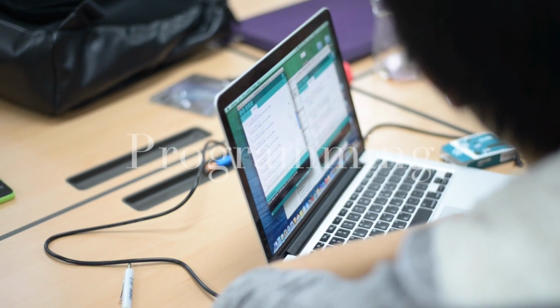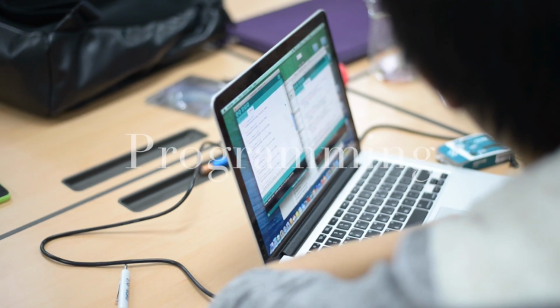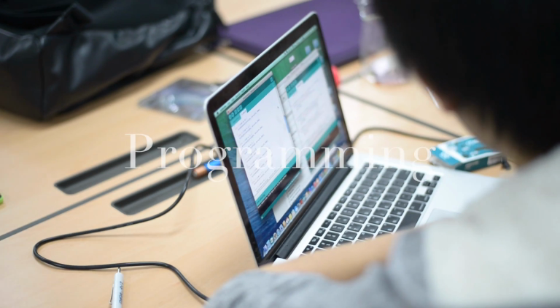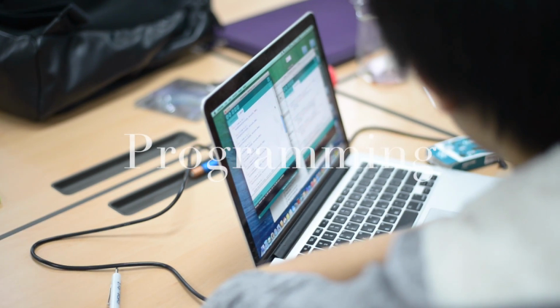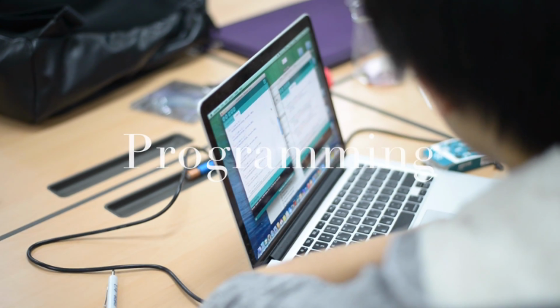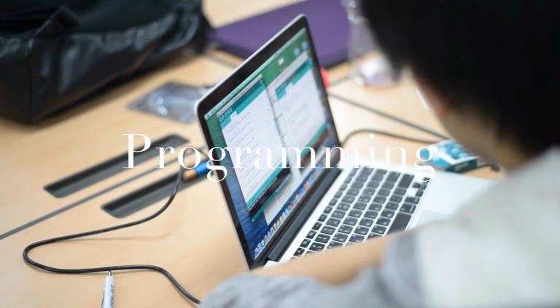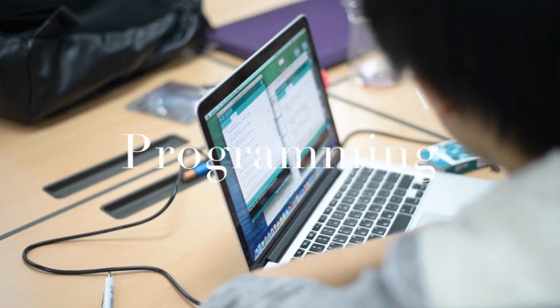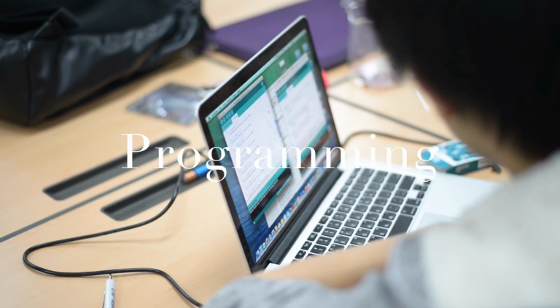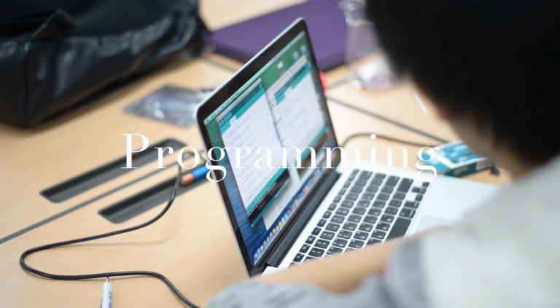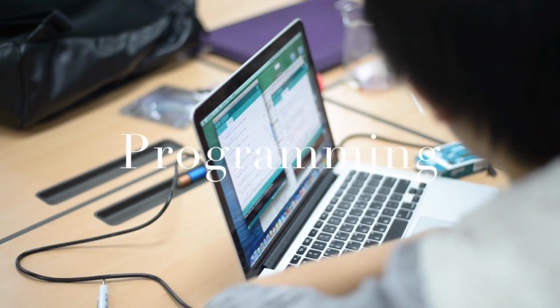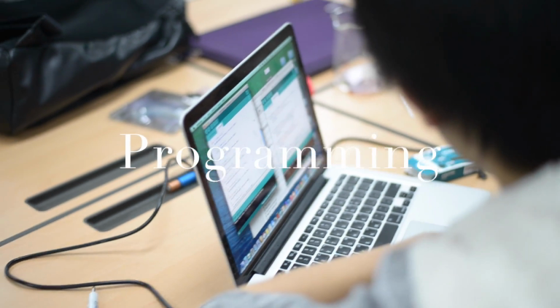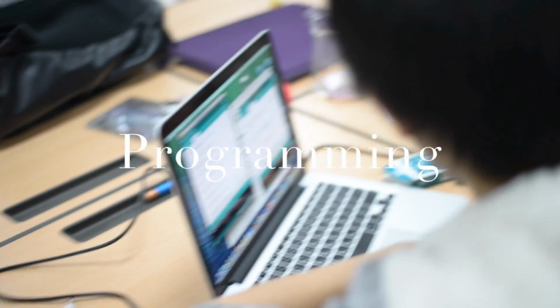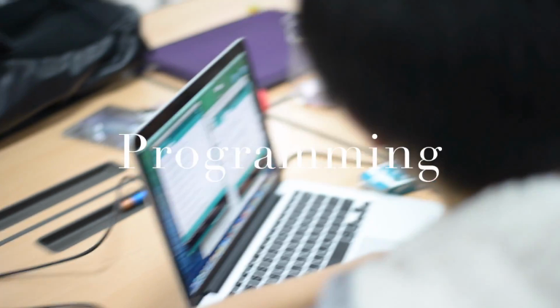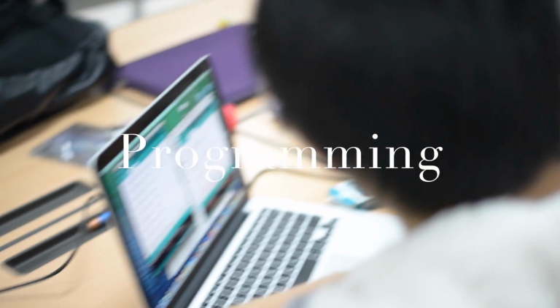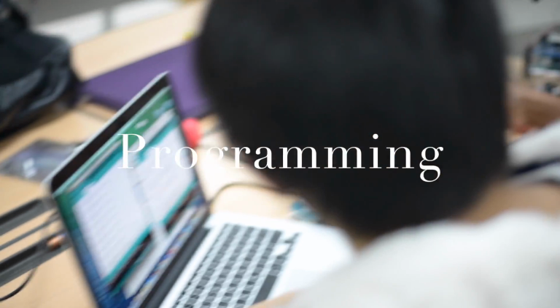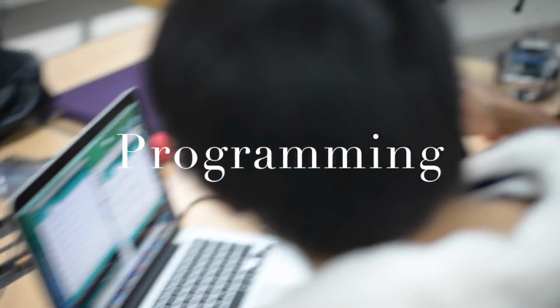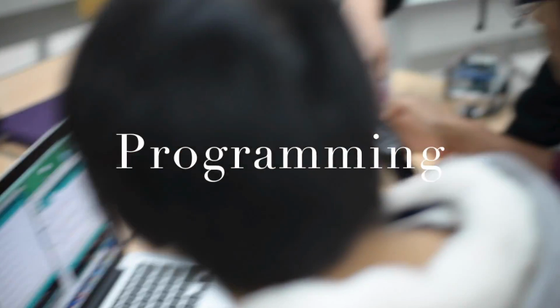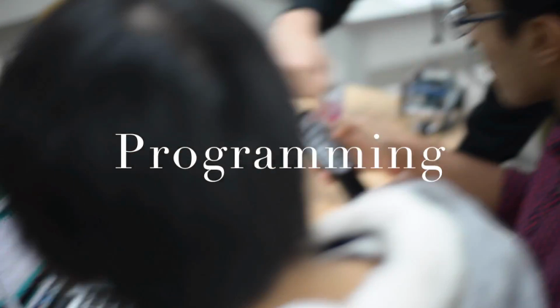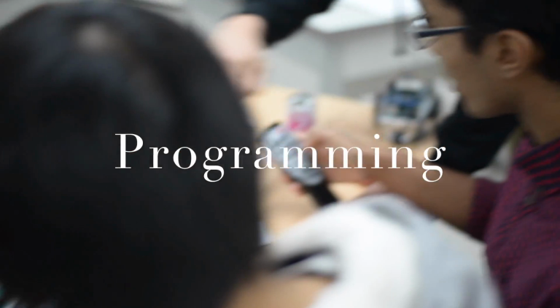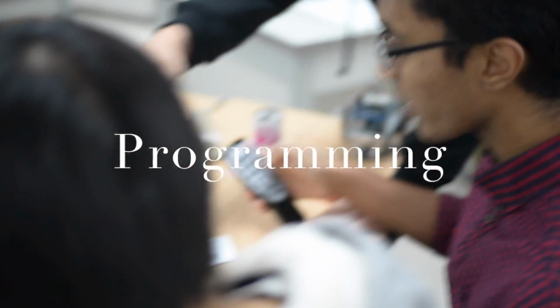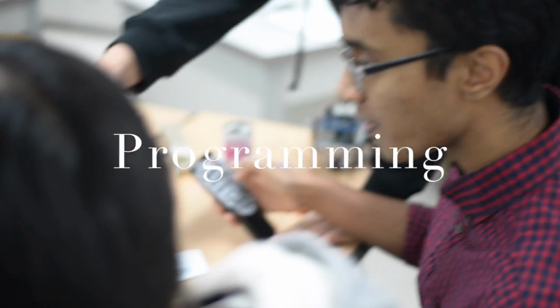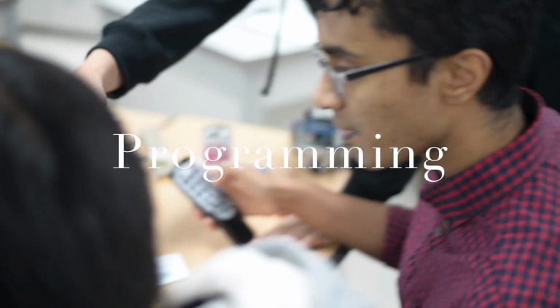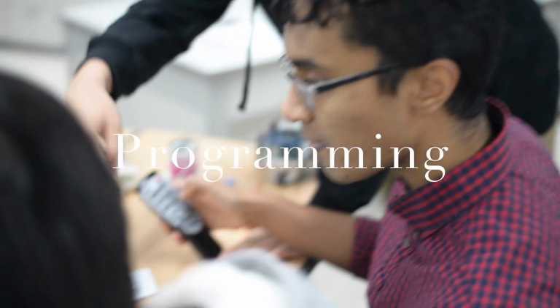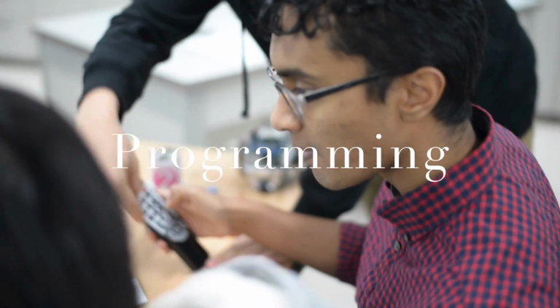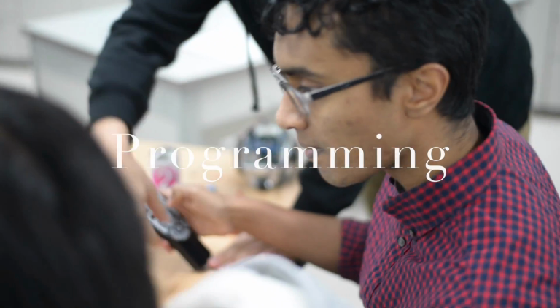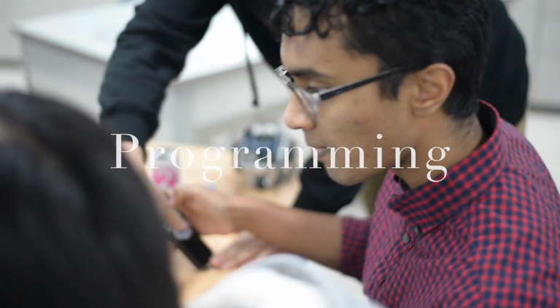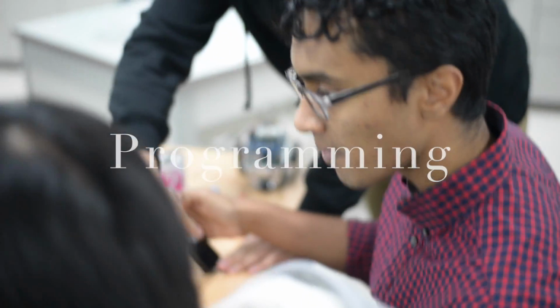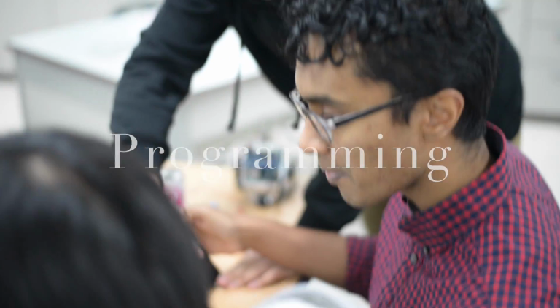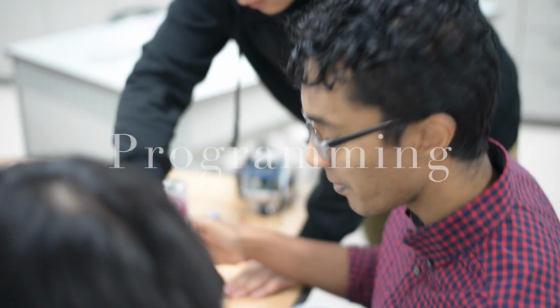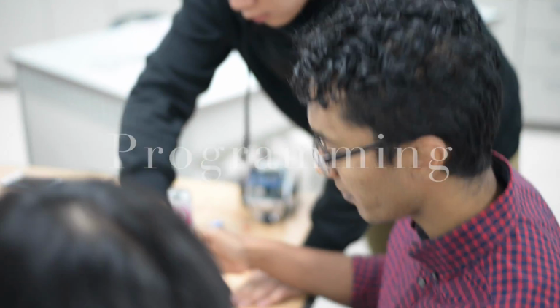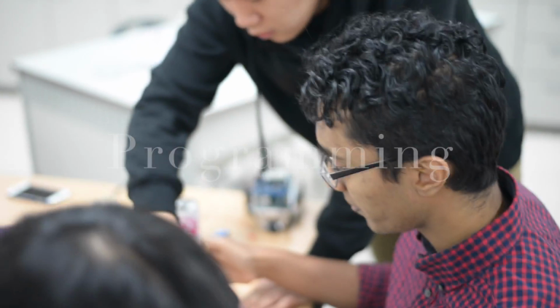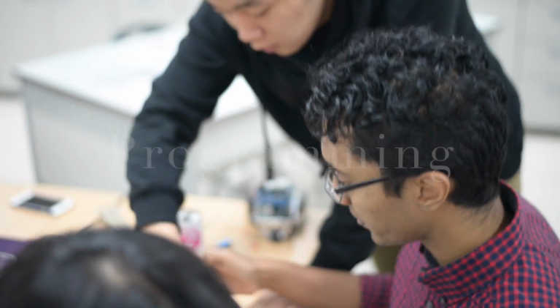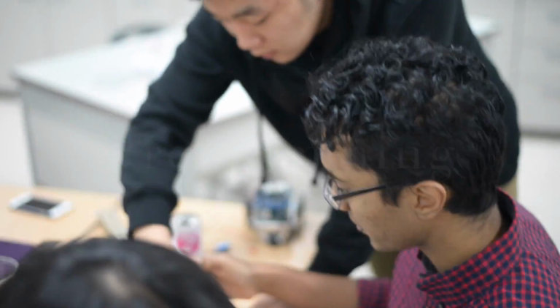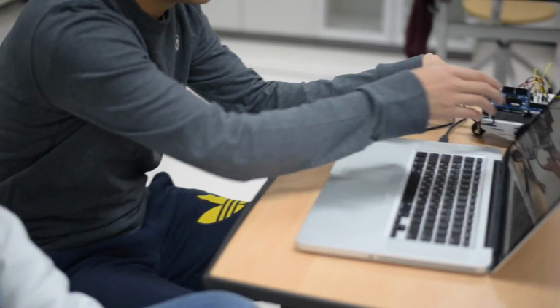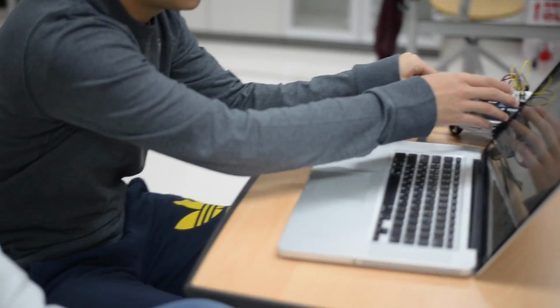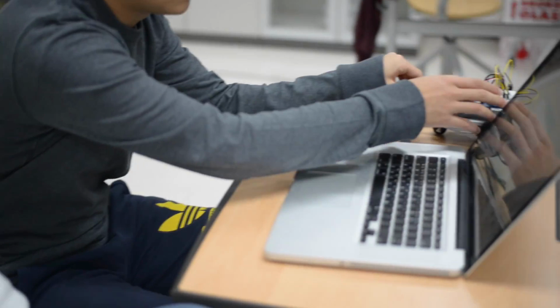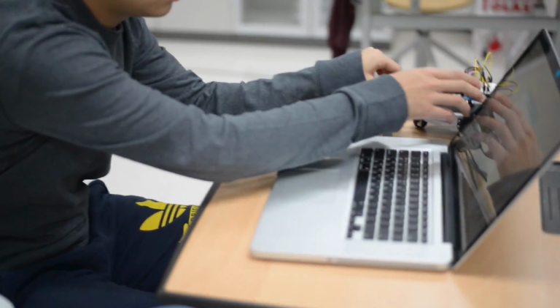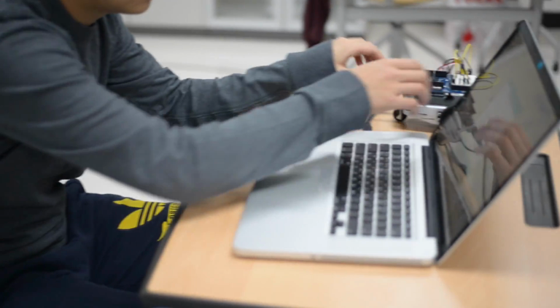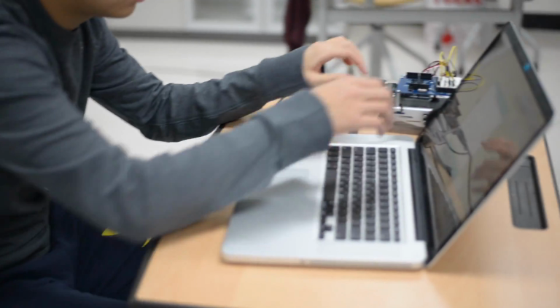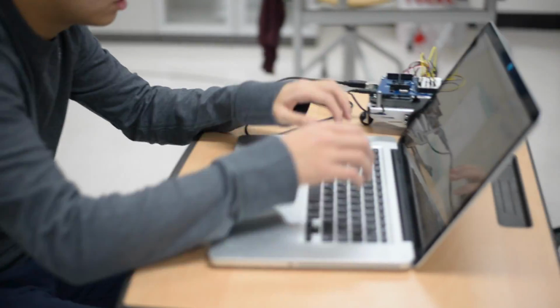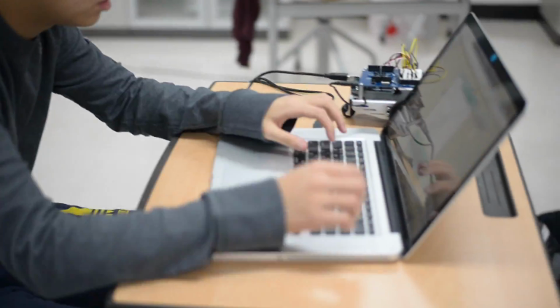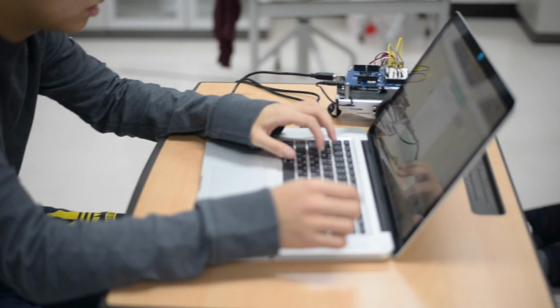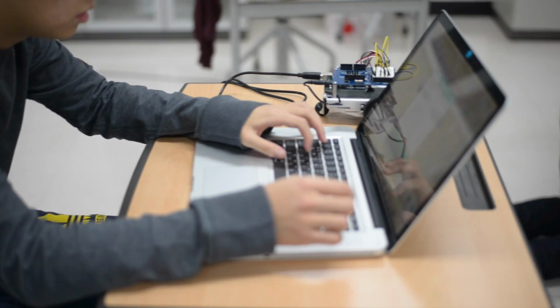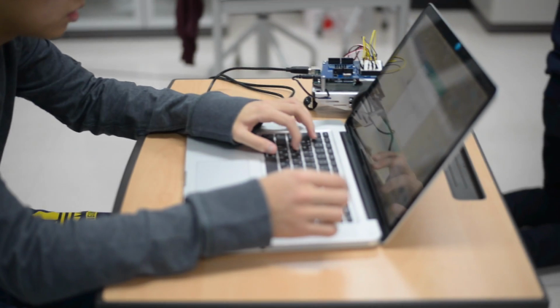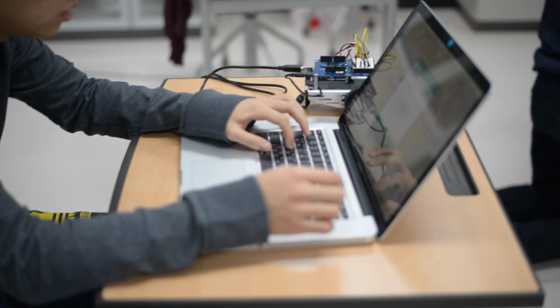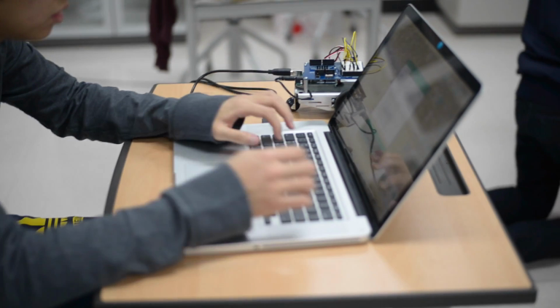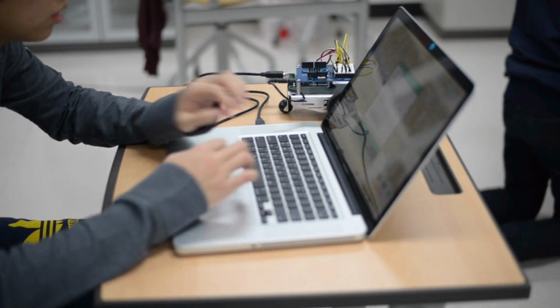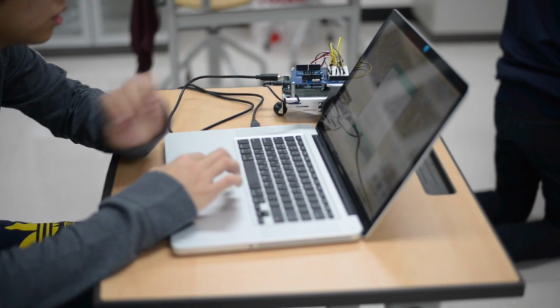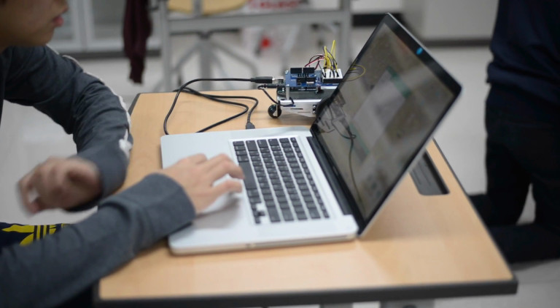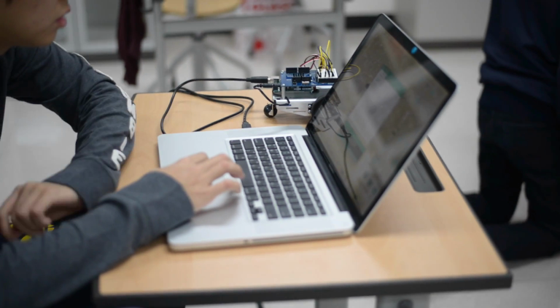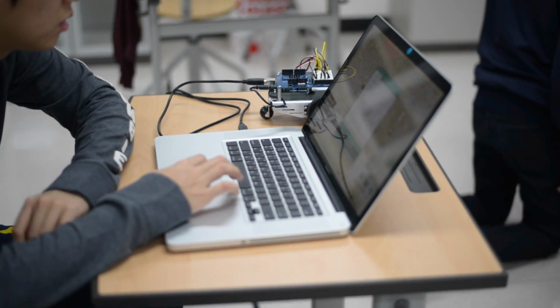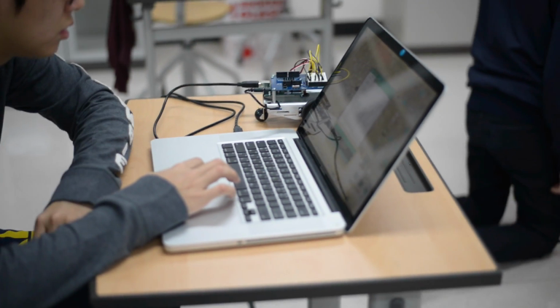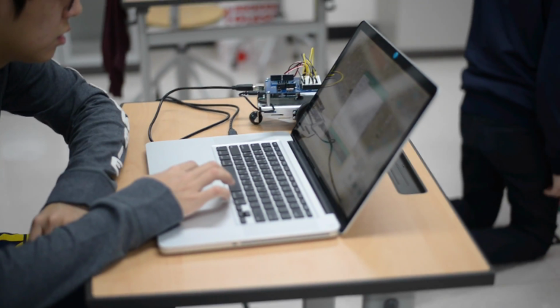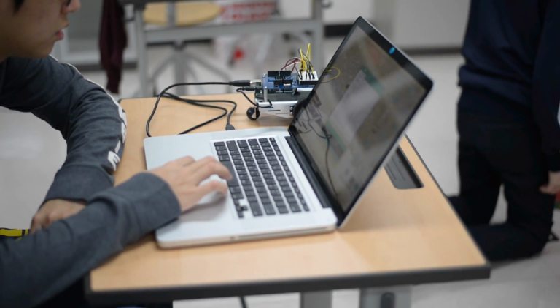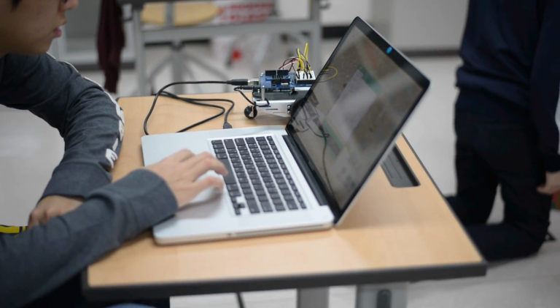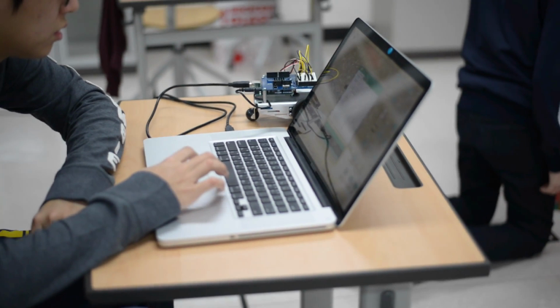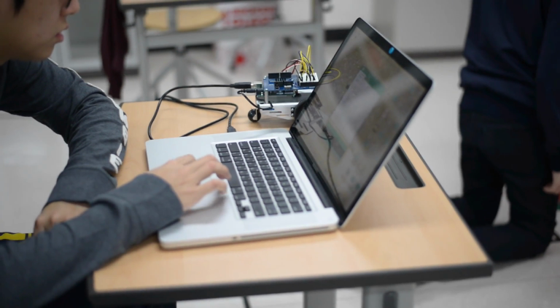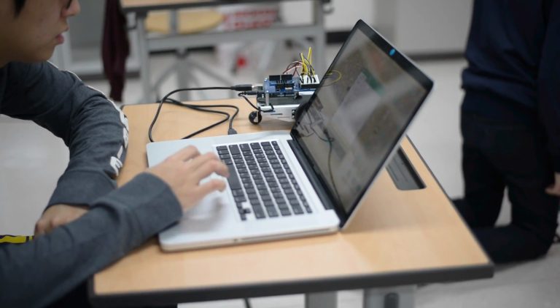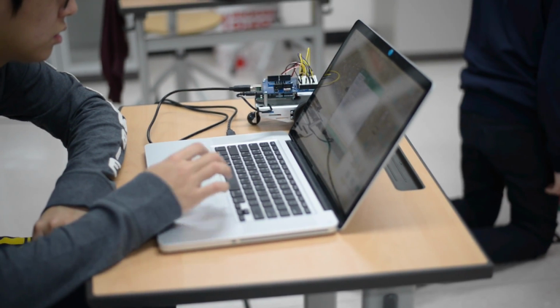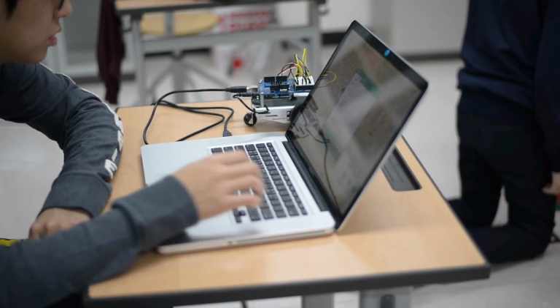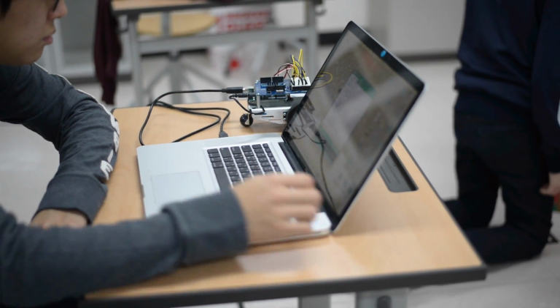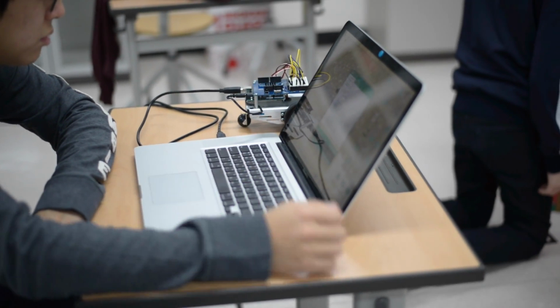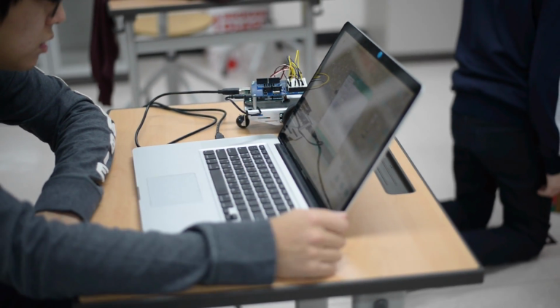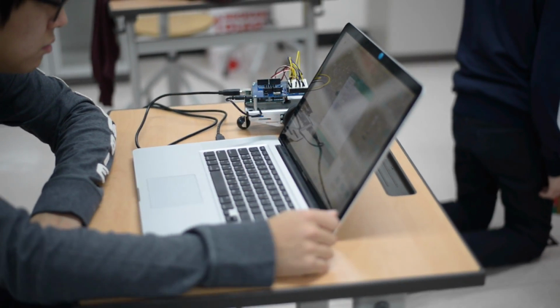Students first learned basic programming concepts such as conditional statements, functions, and loops using the Arduino IDE.